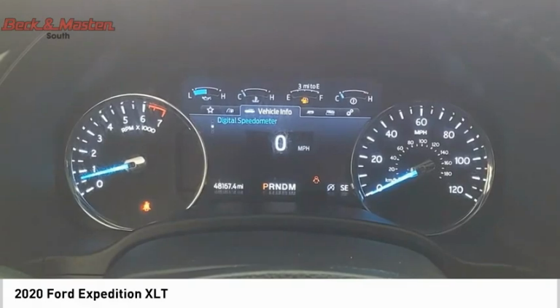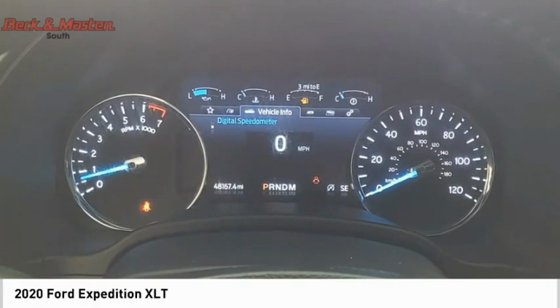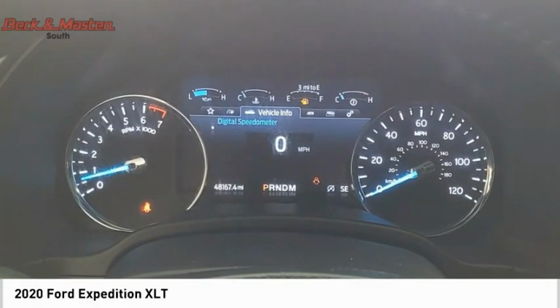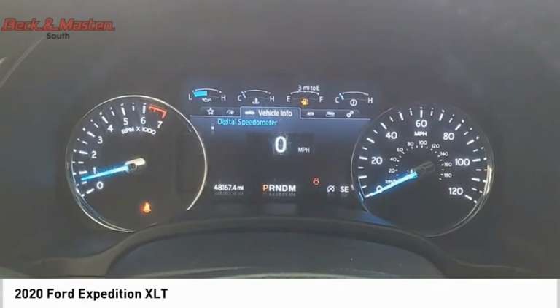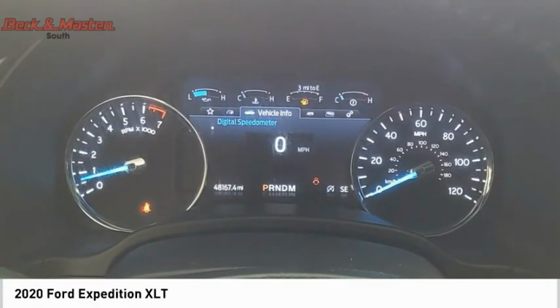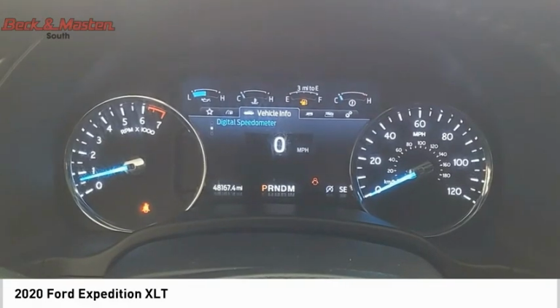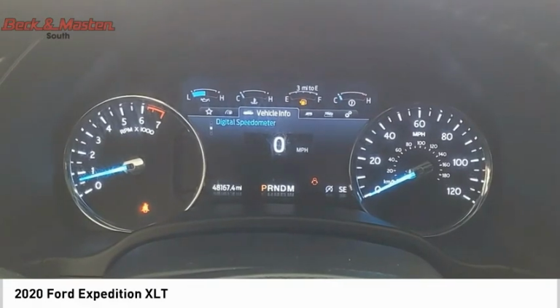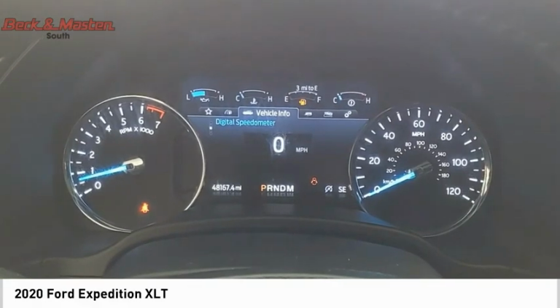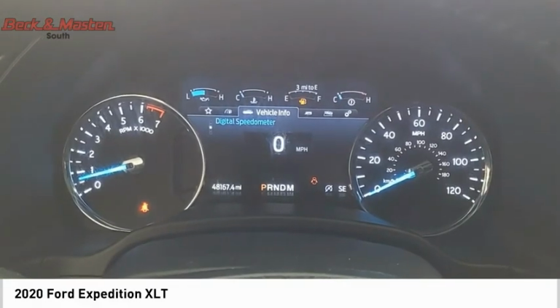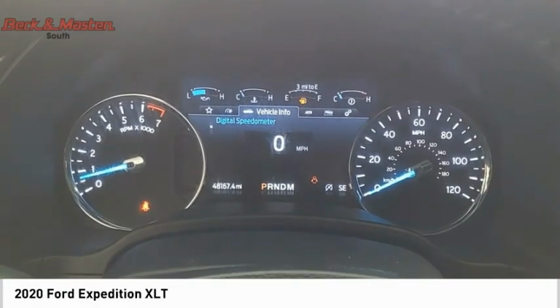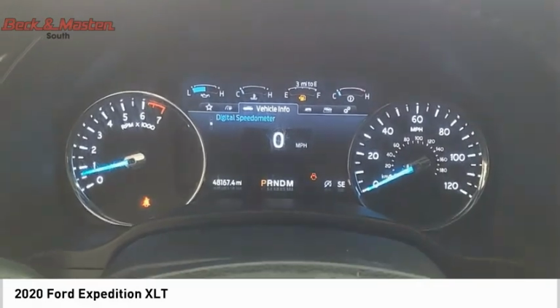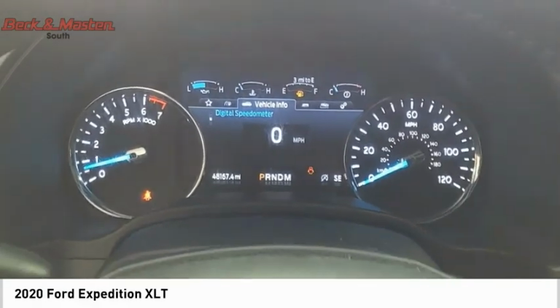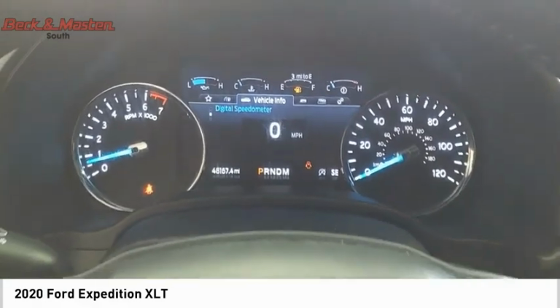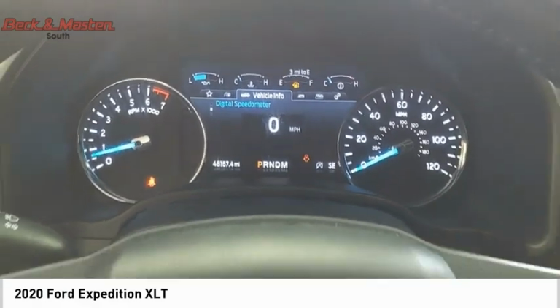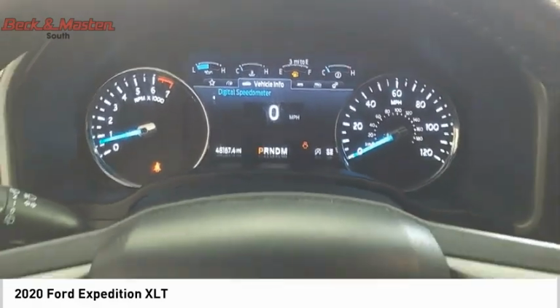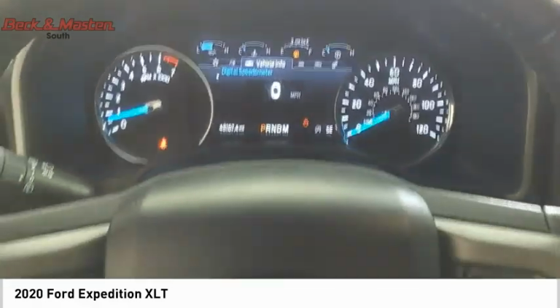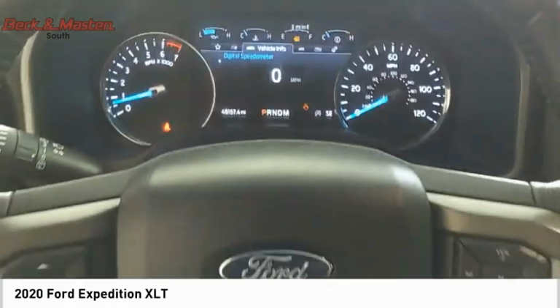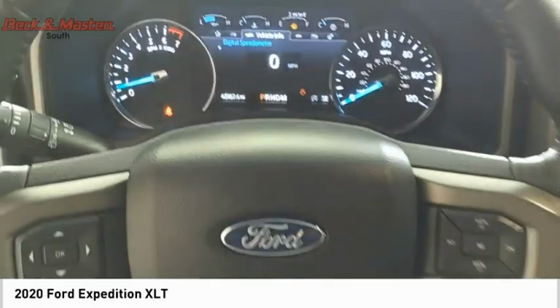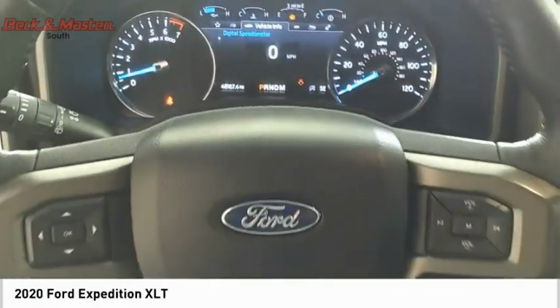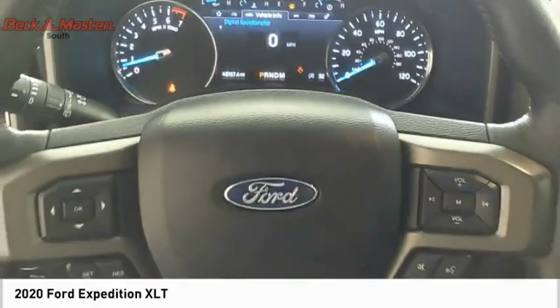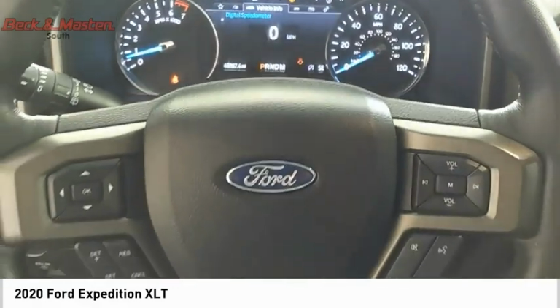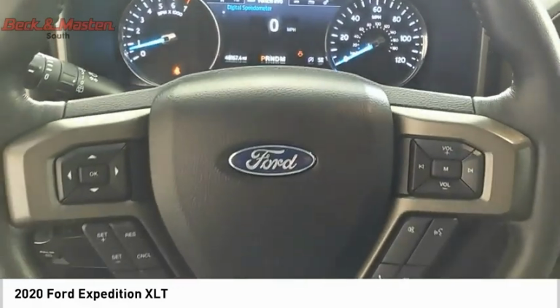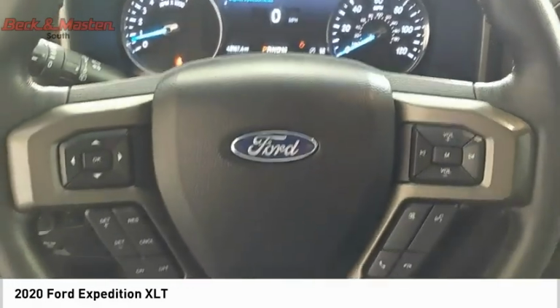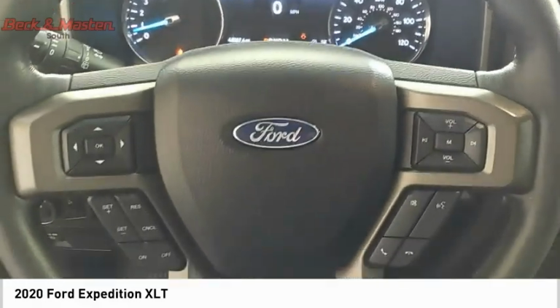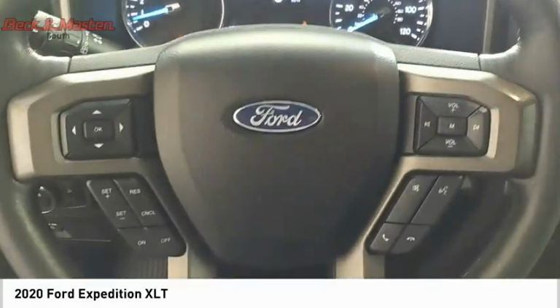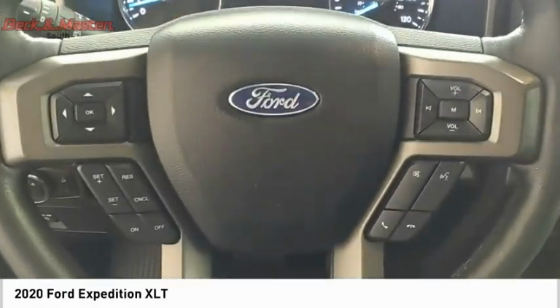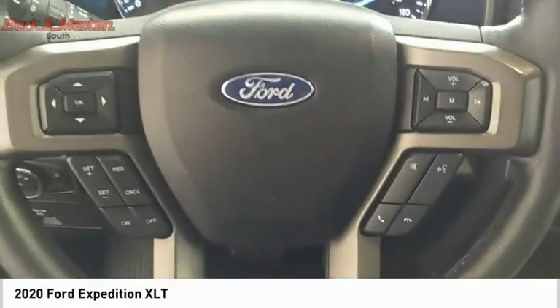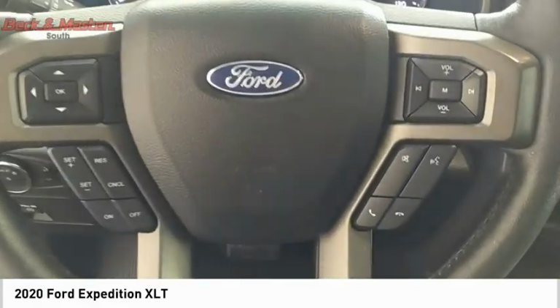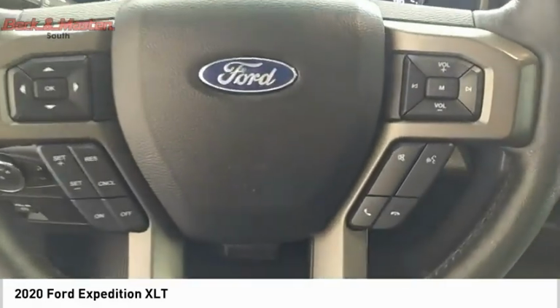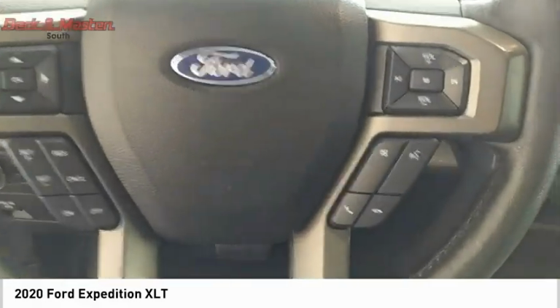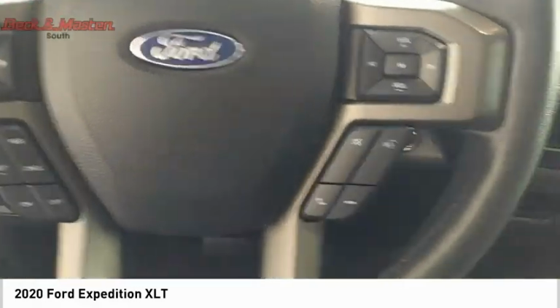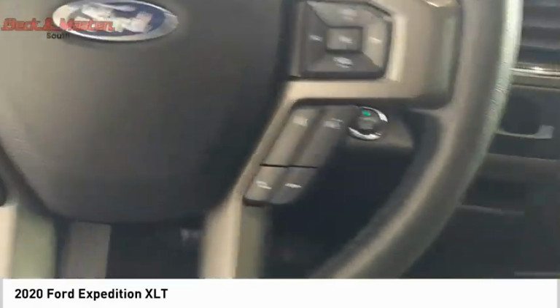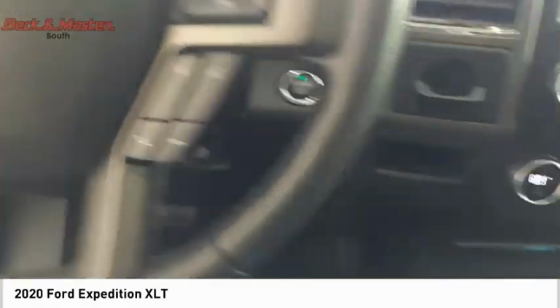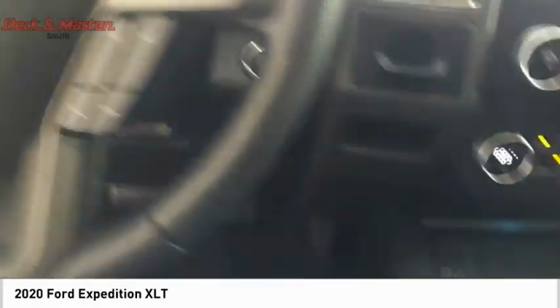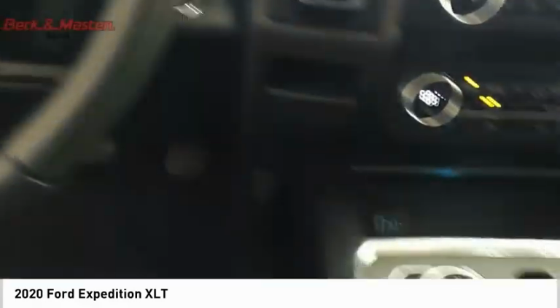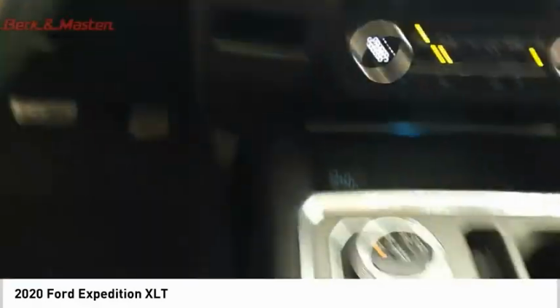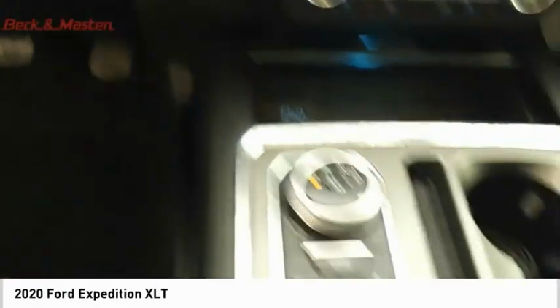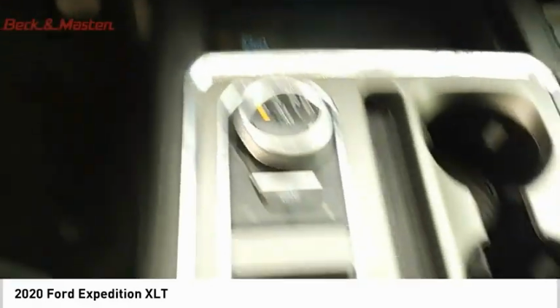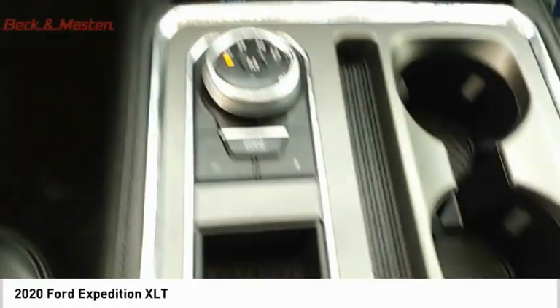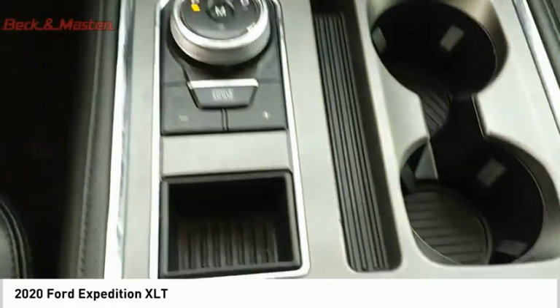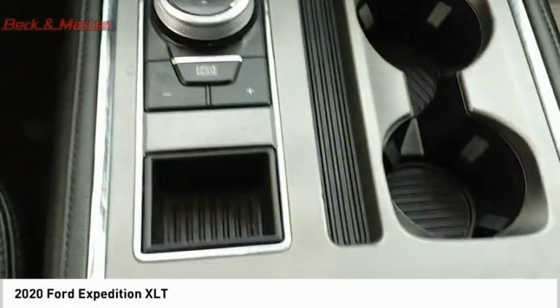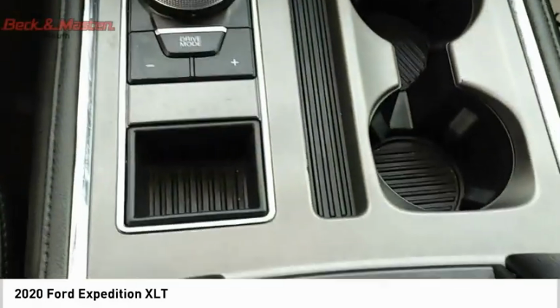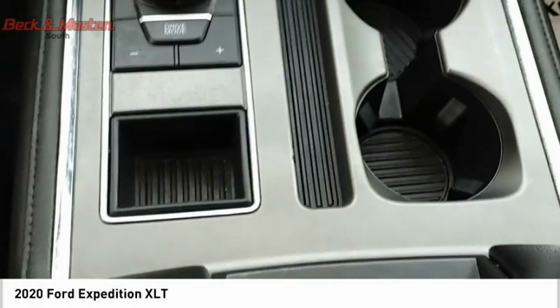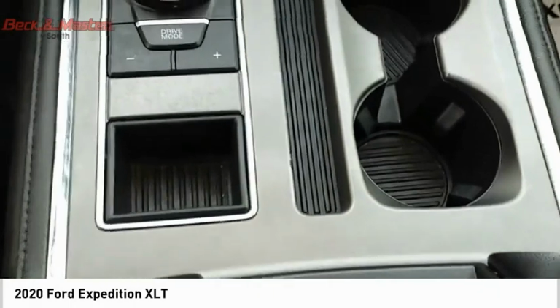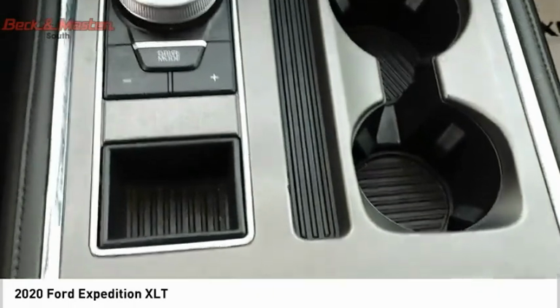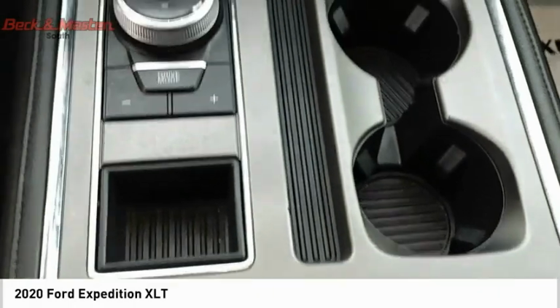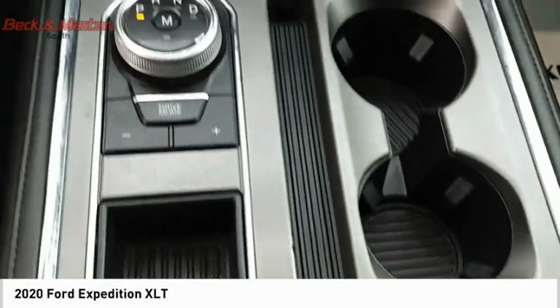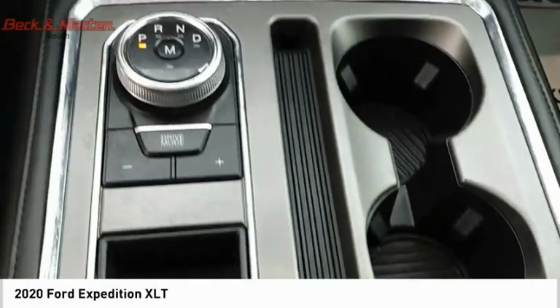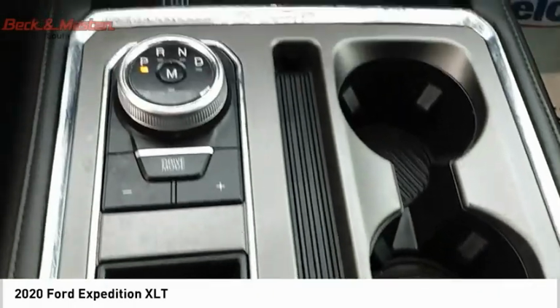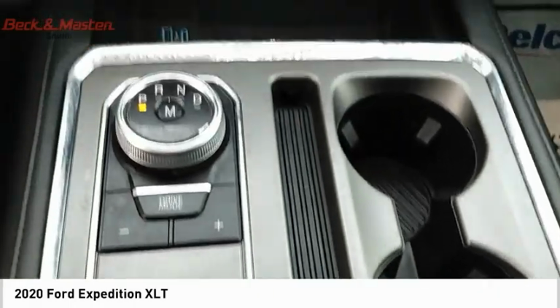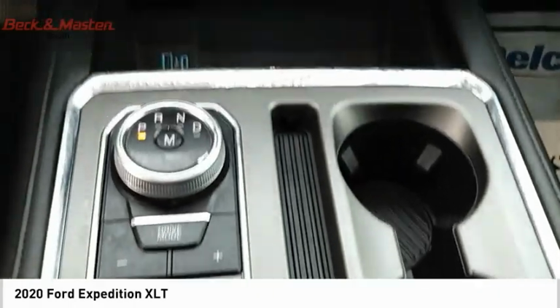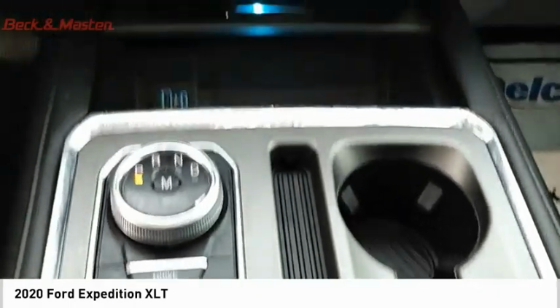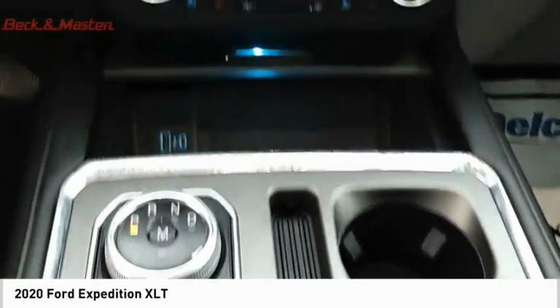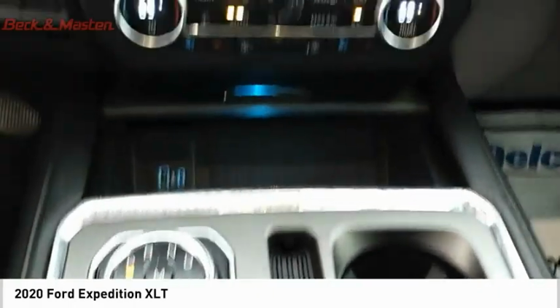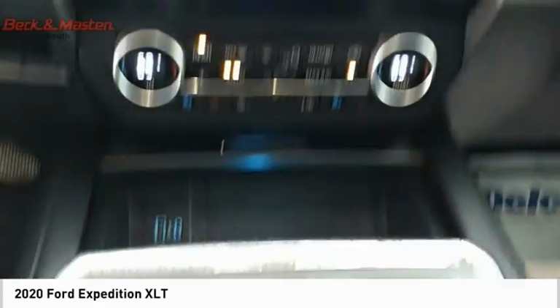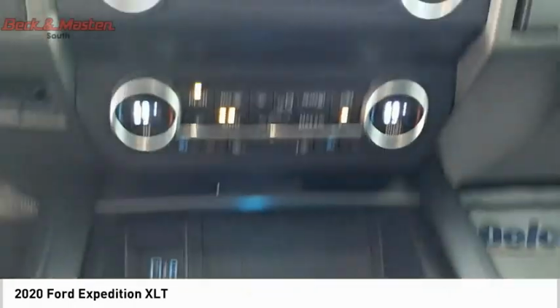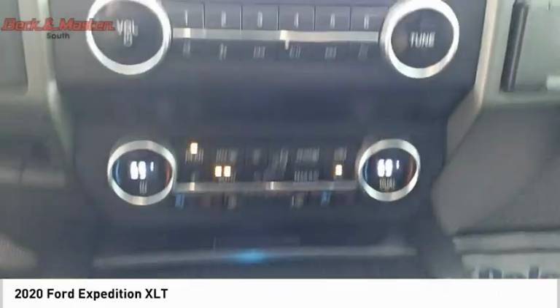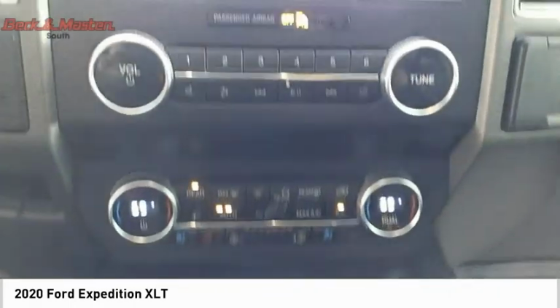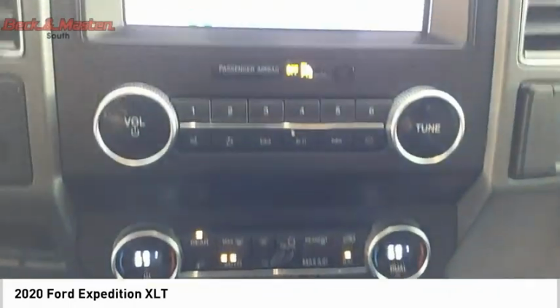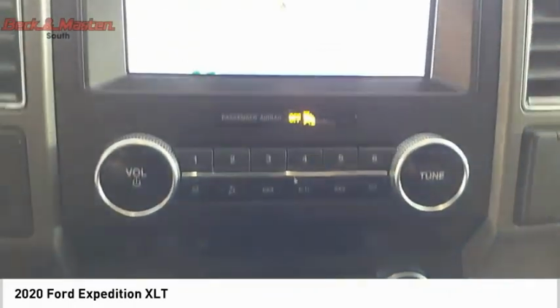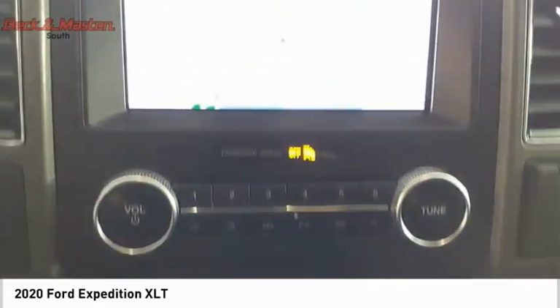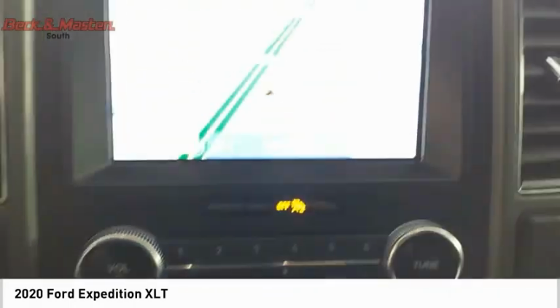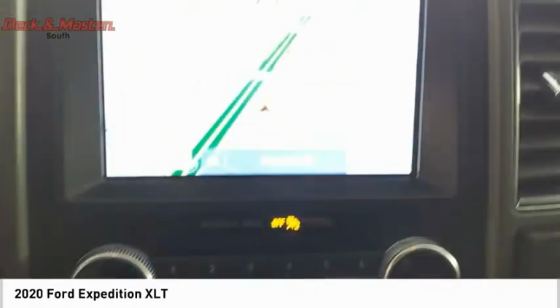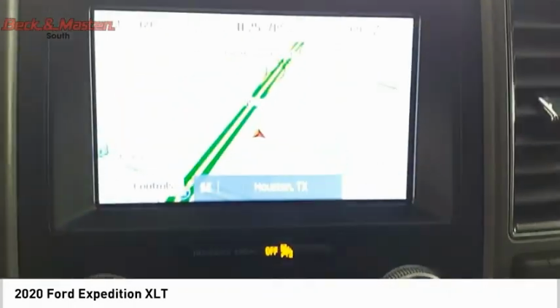Daytime running lights. Fog lights. Power brakes. This beauty will make even your house keys jealous. Drive it today.